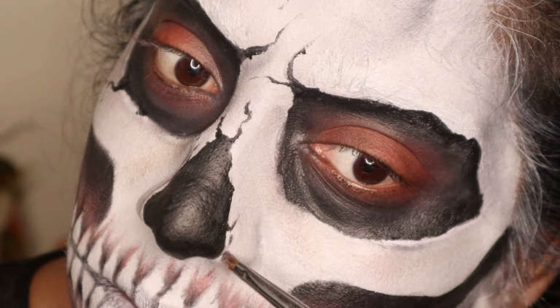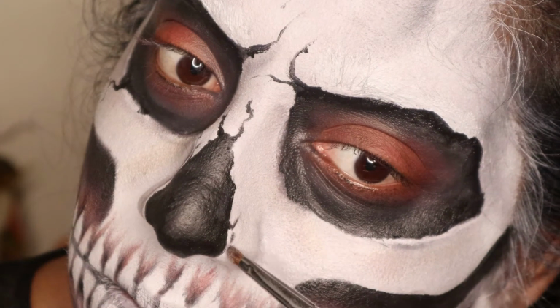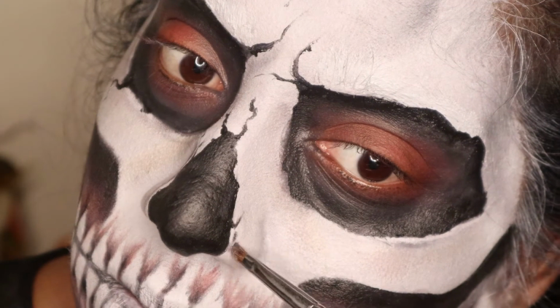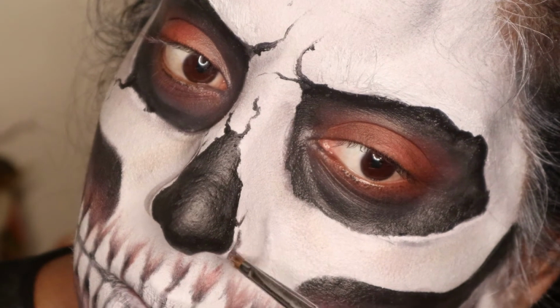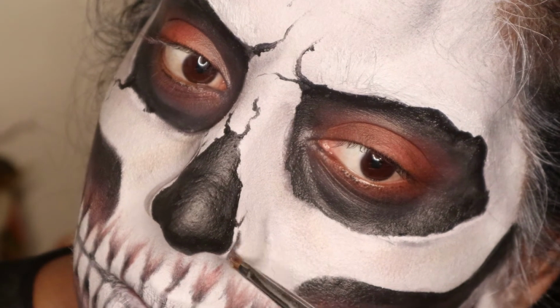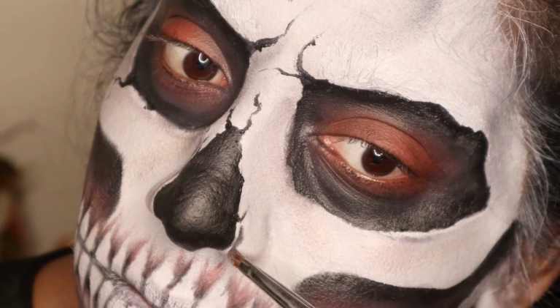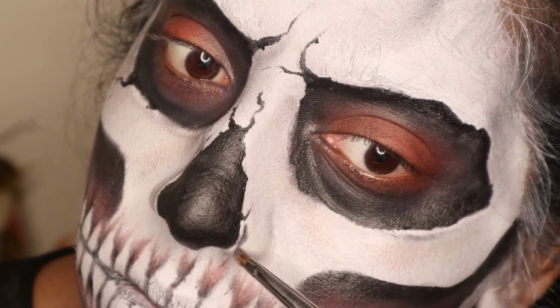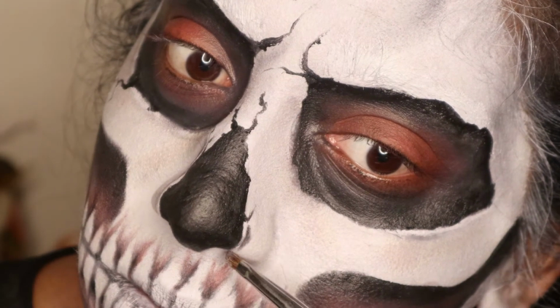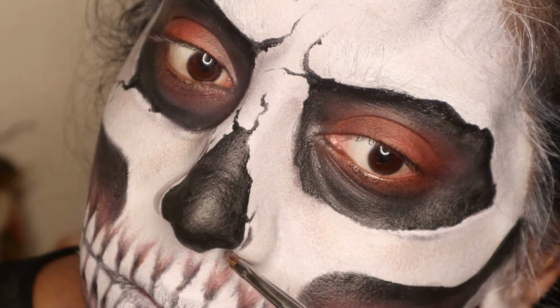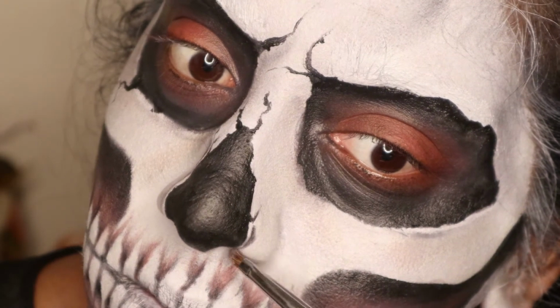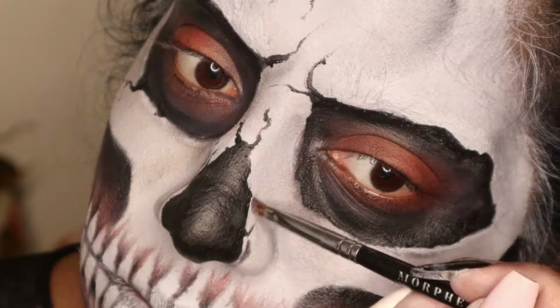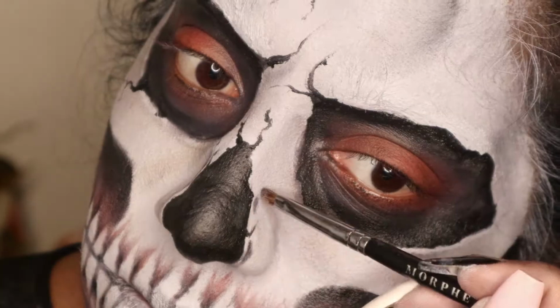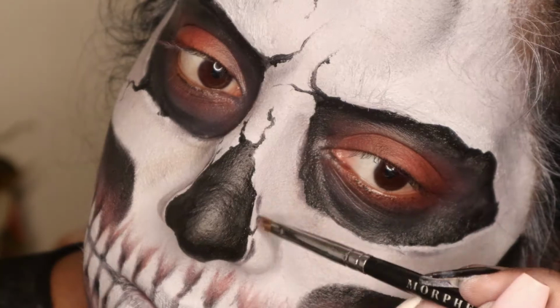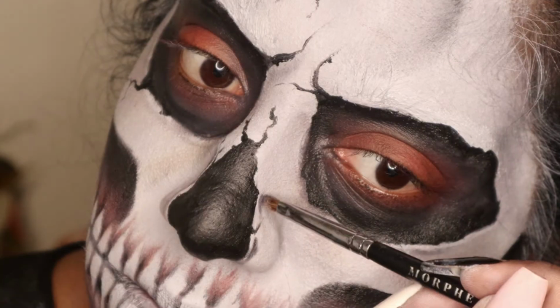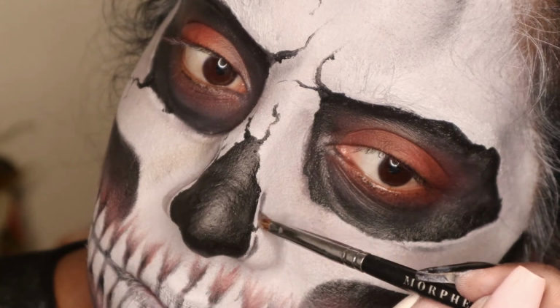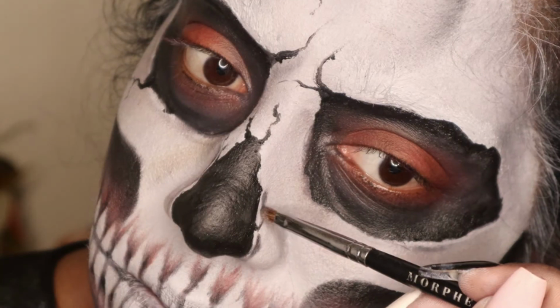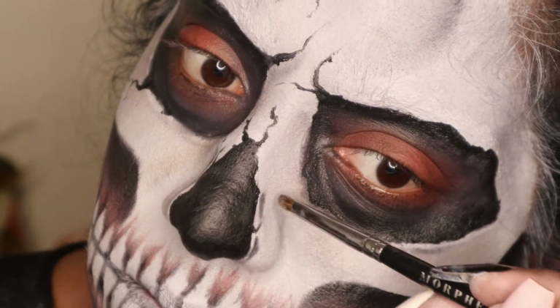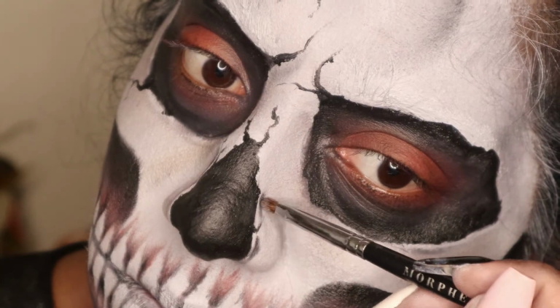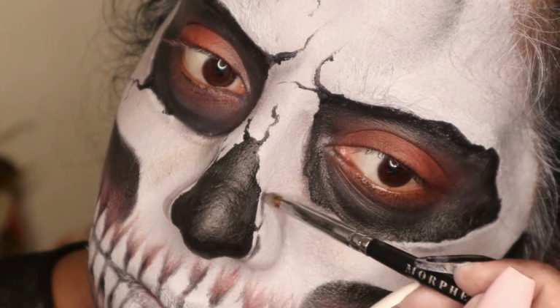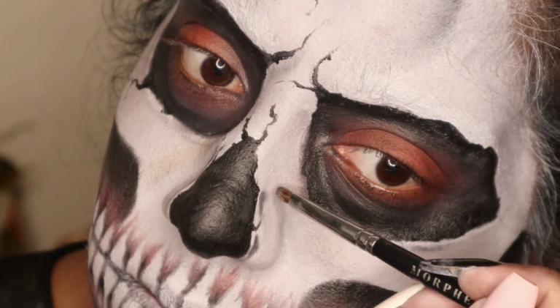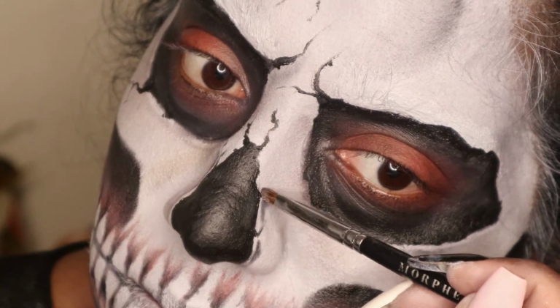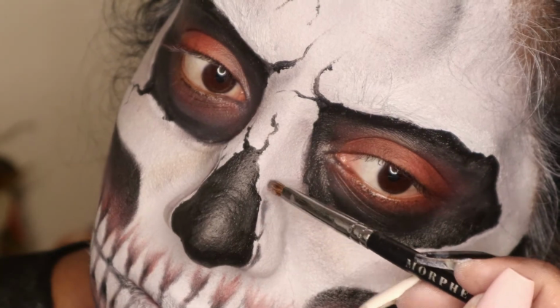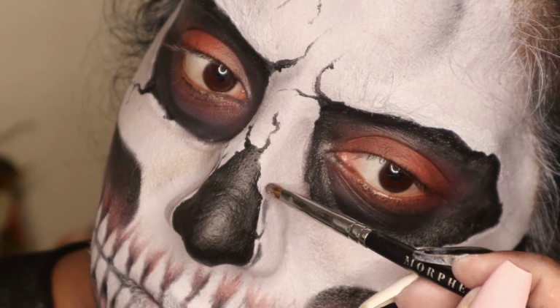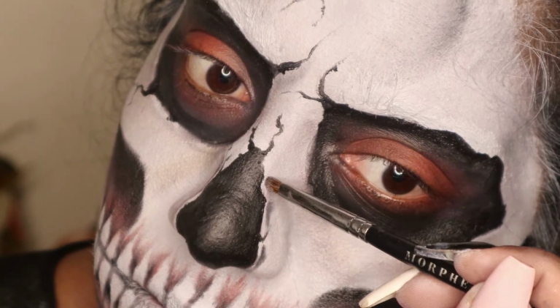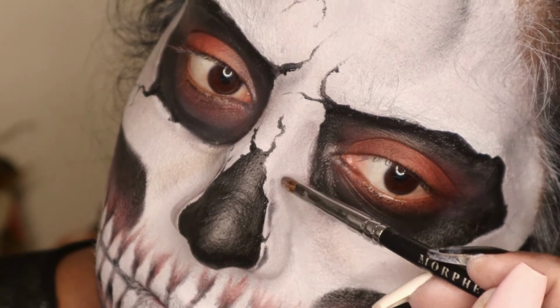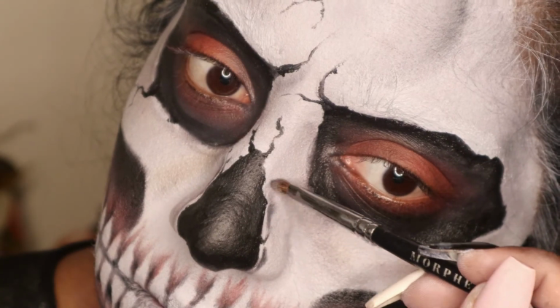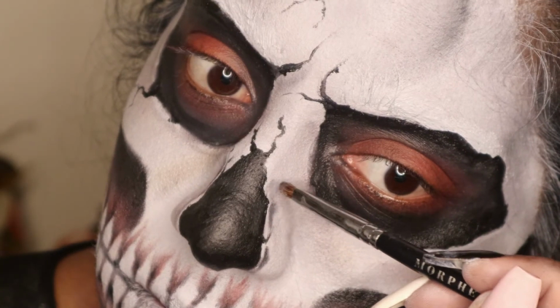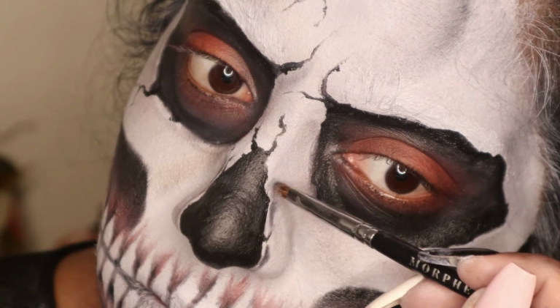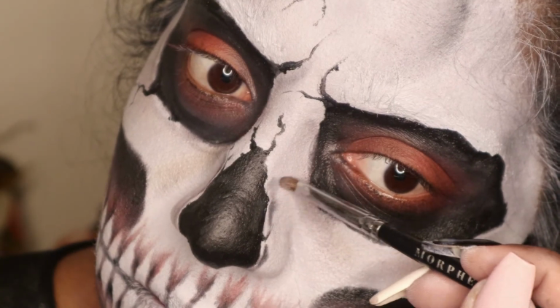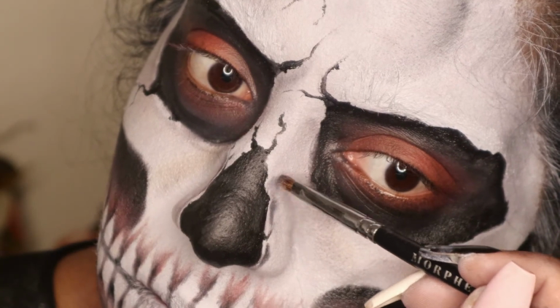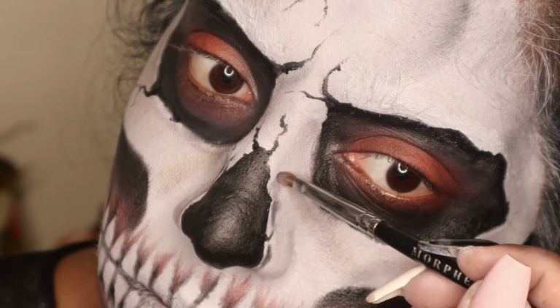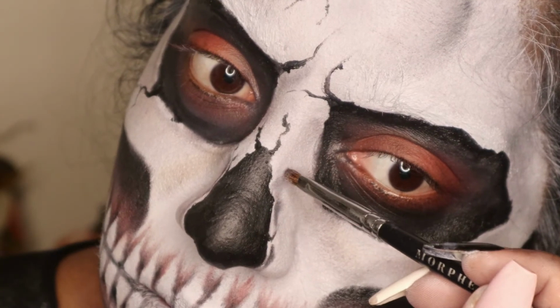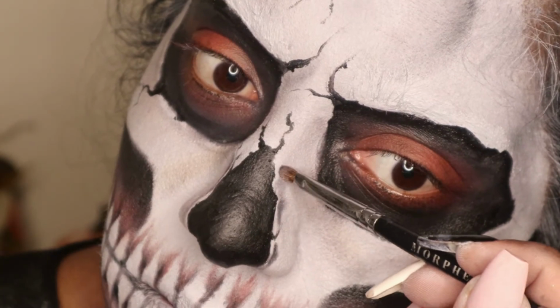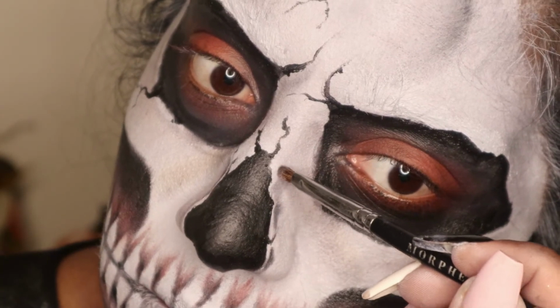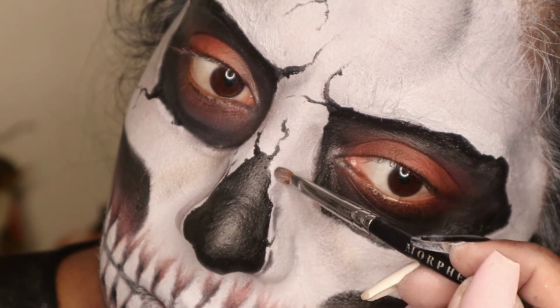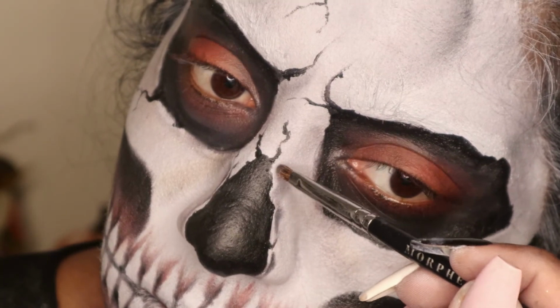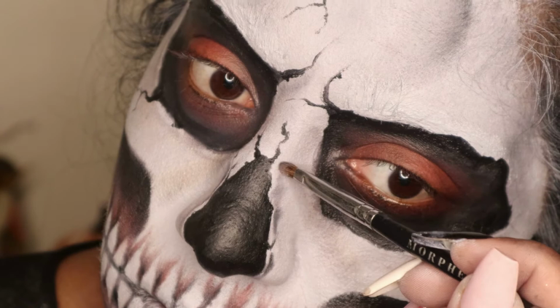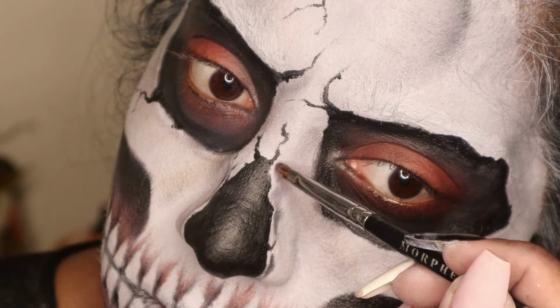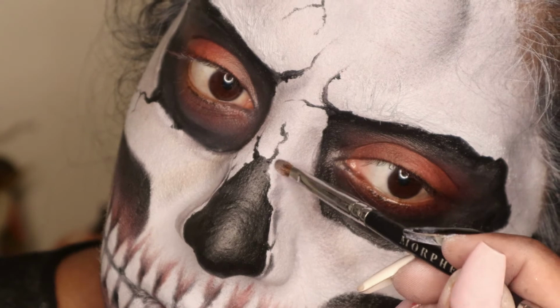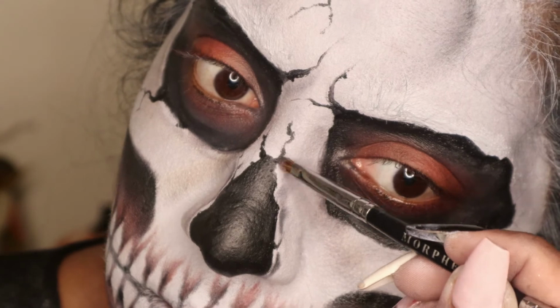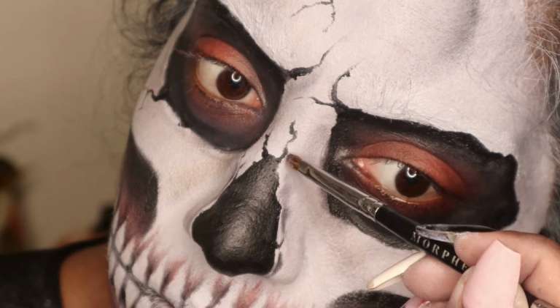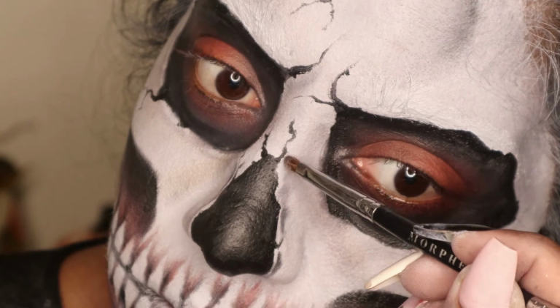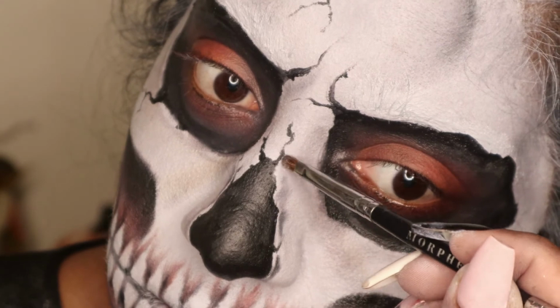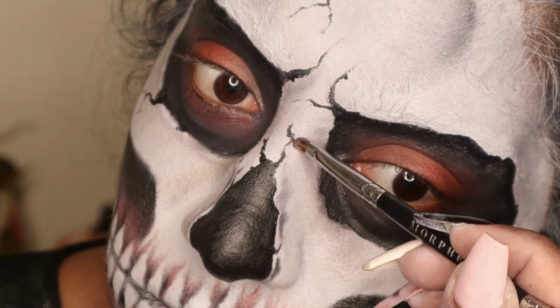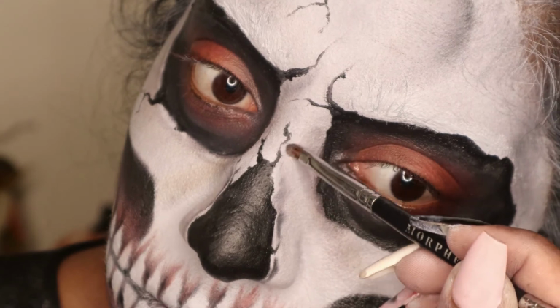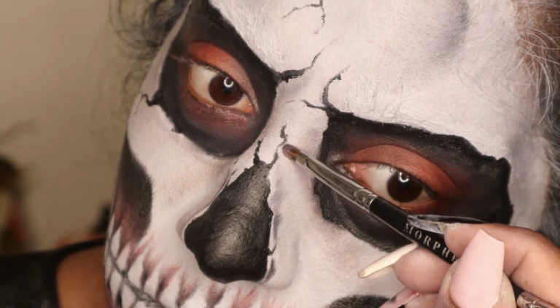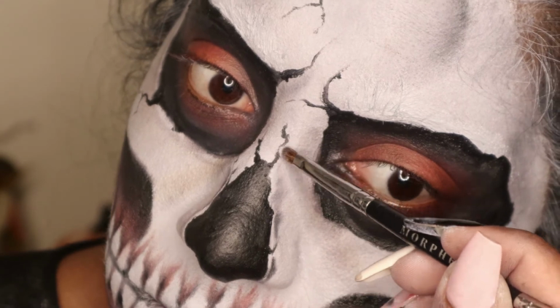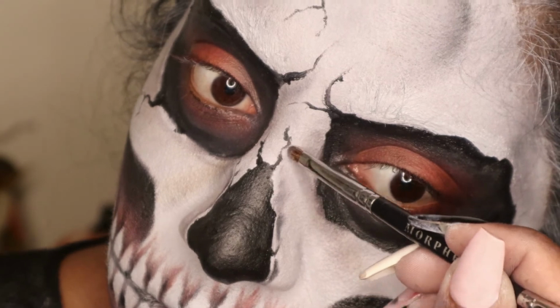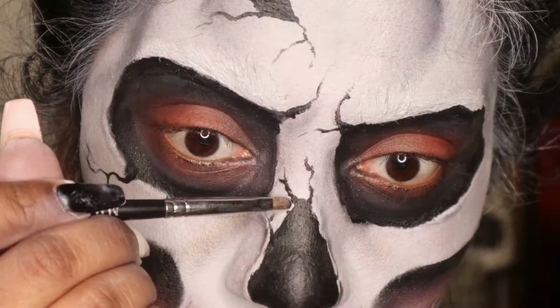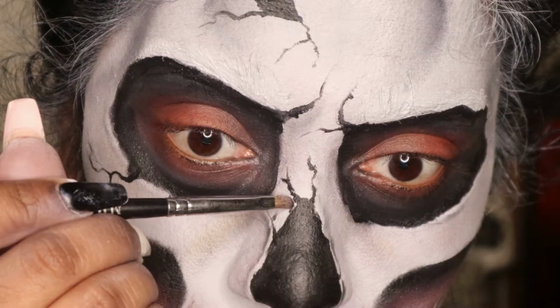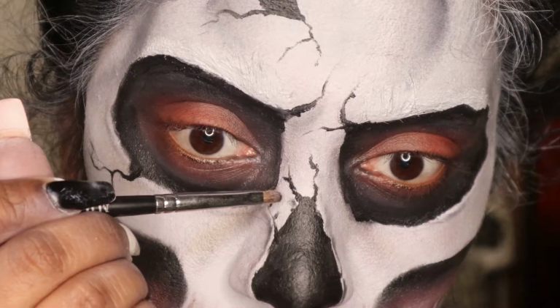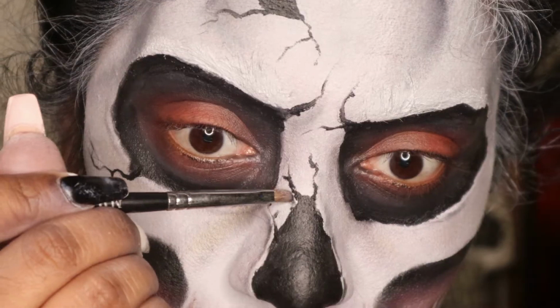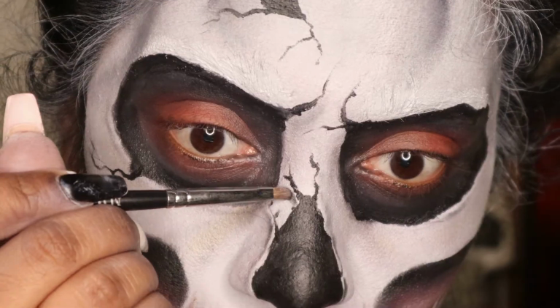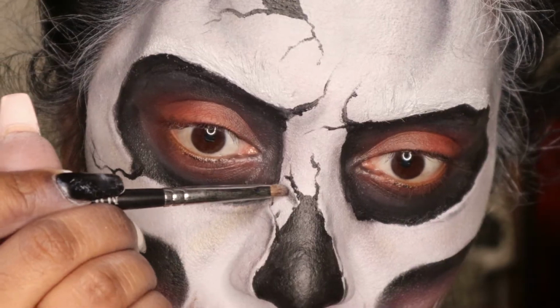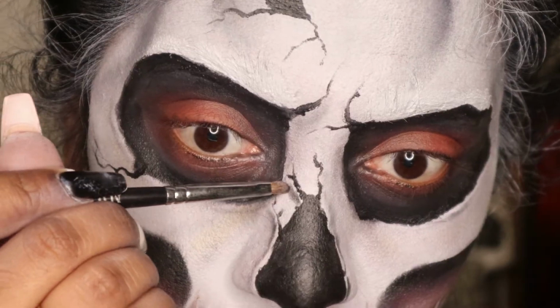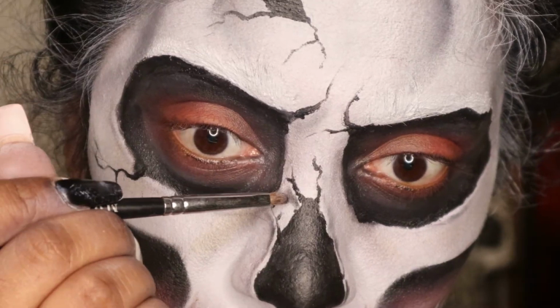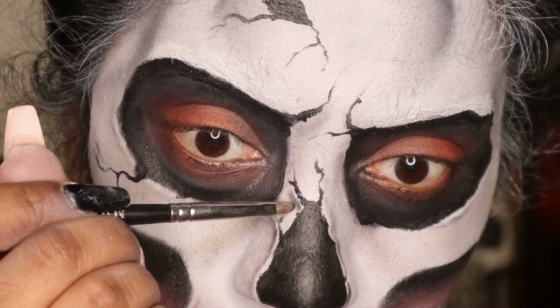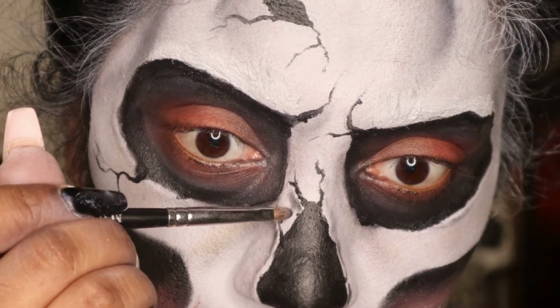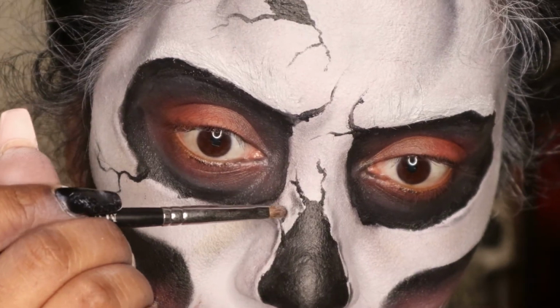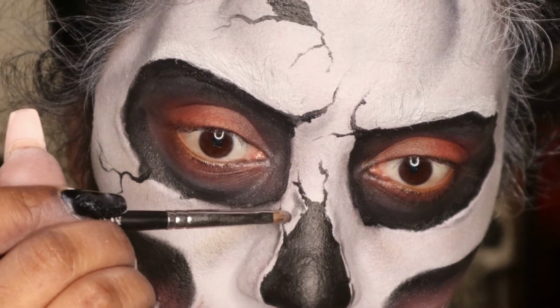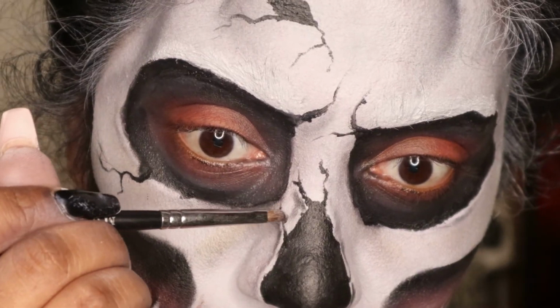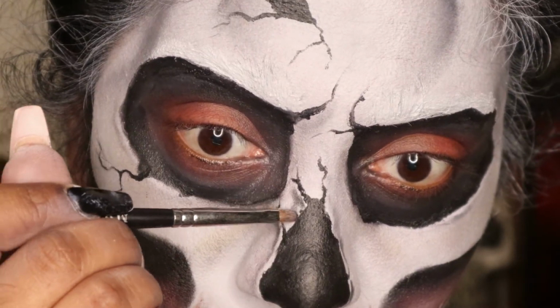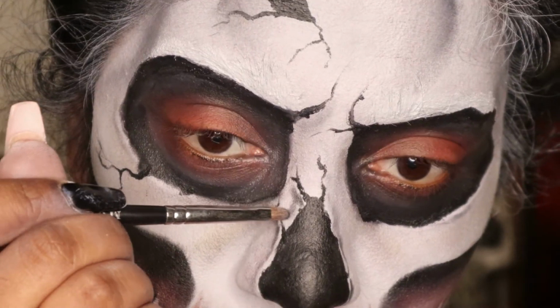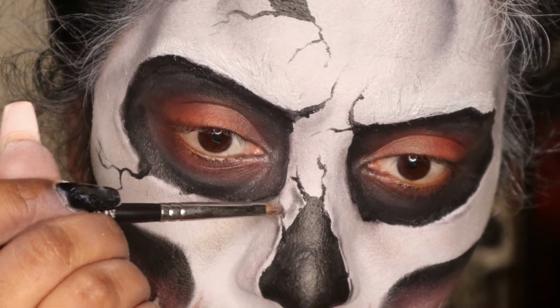For the last part, I'm basically going to fill in the eye sockets with black and then start doing some shading all around the cracks to give it a more 3D pop-out type of effect.